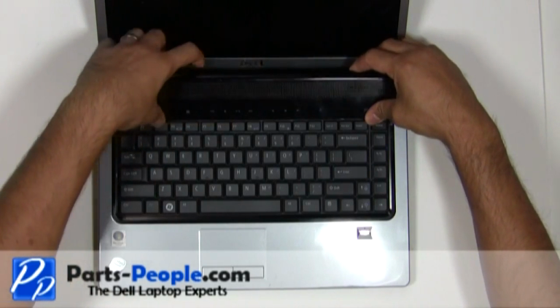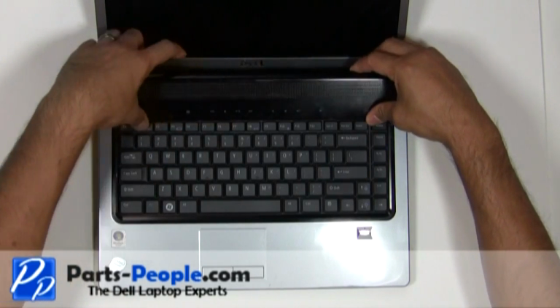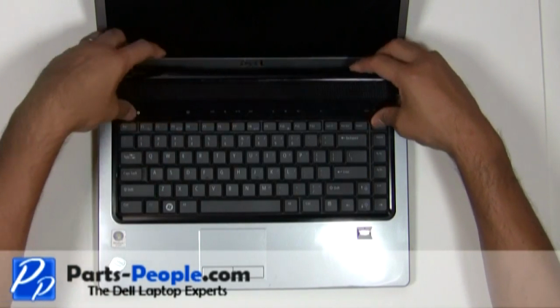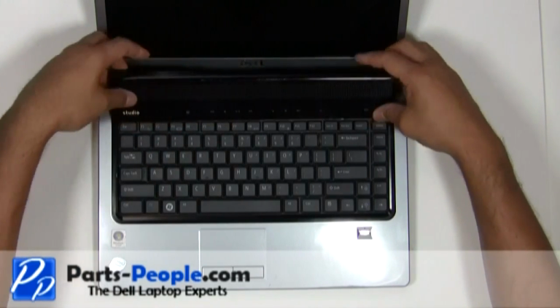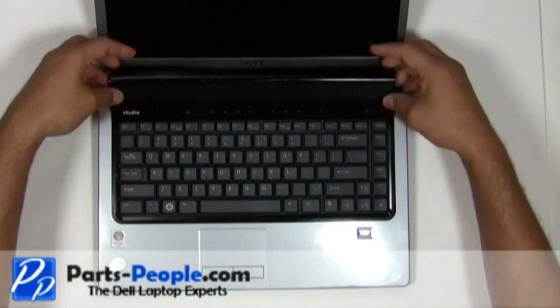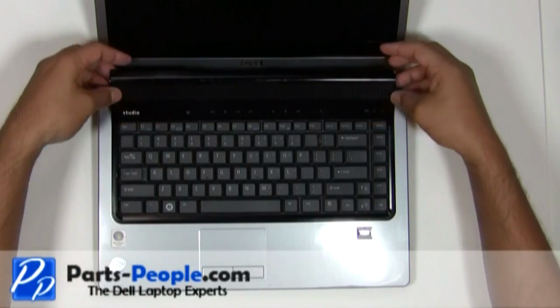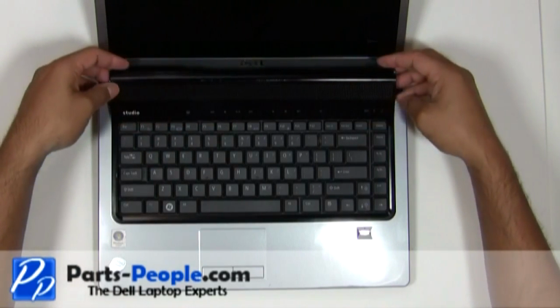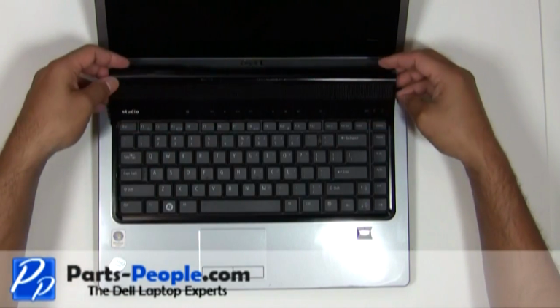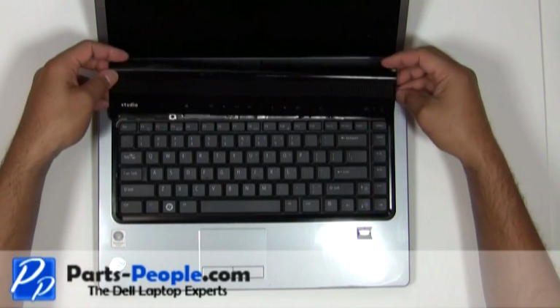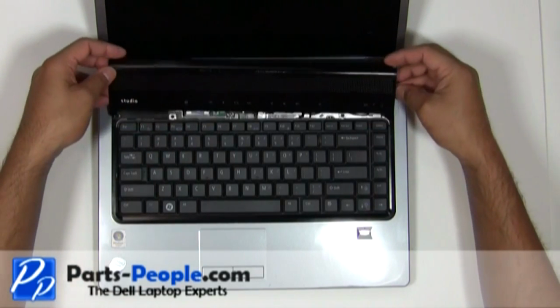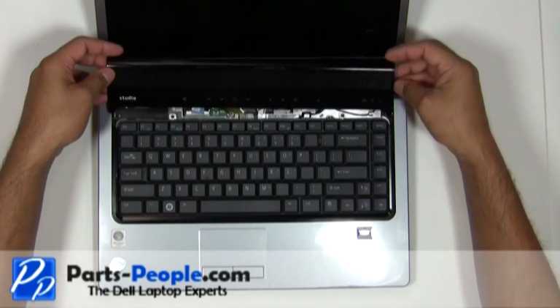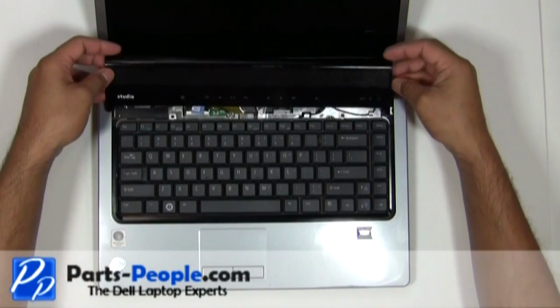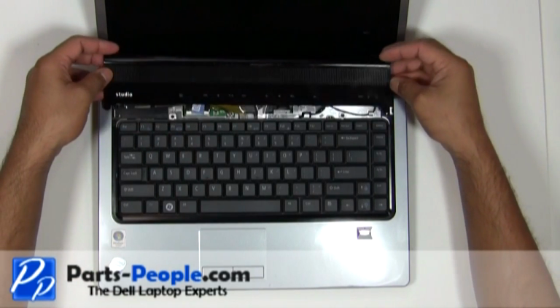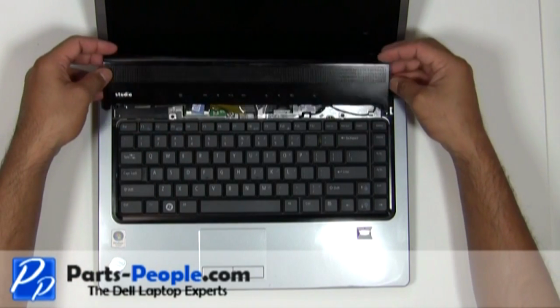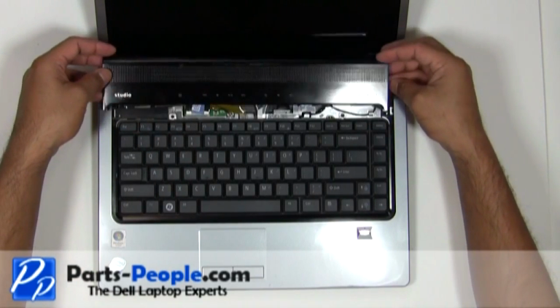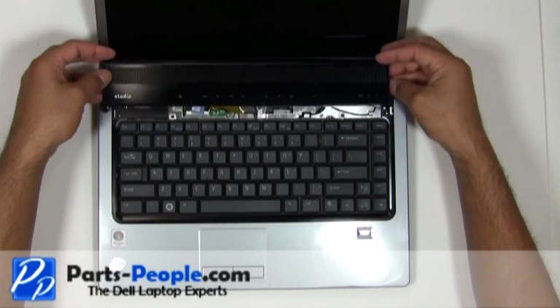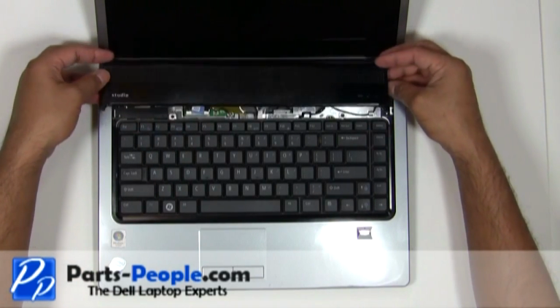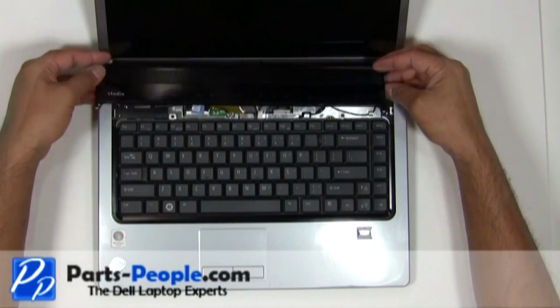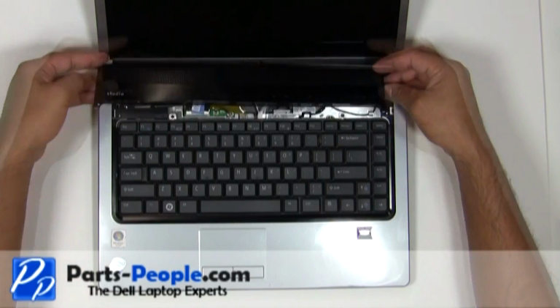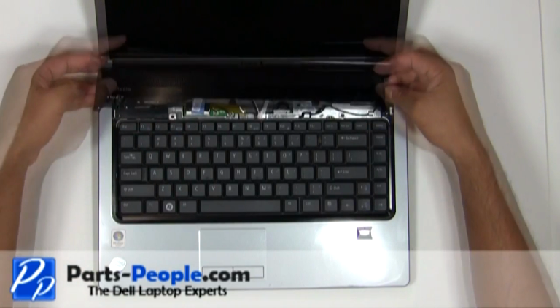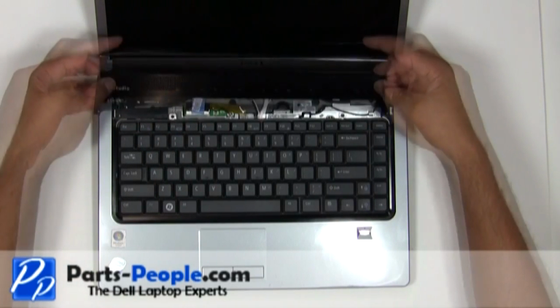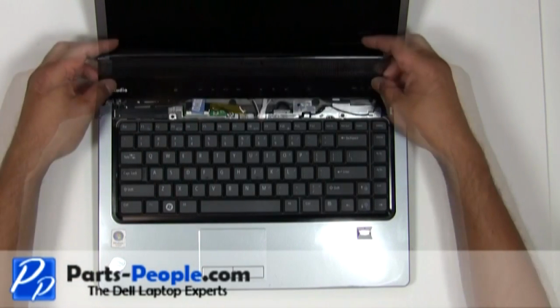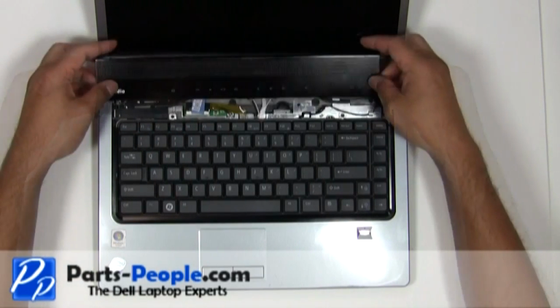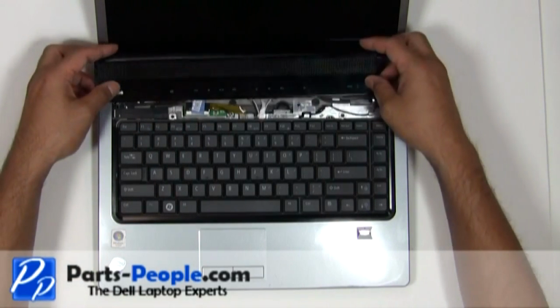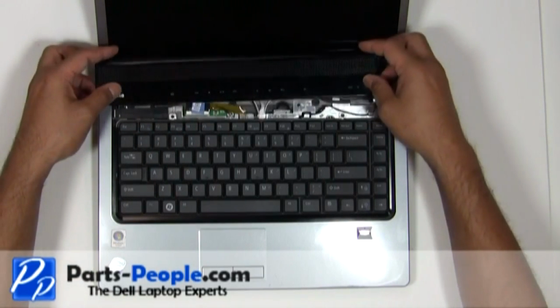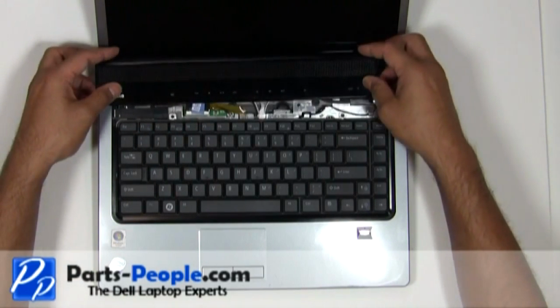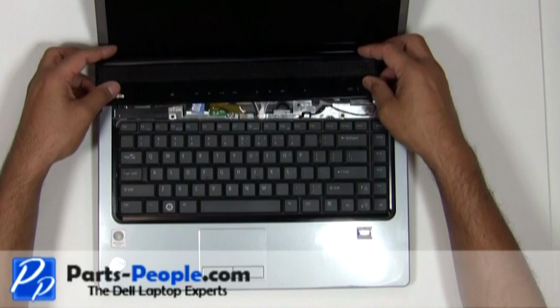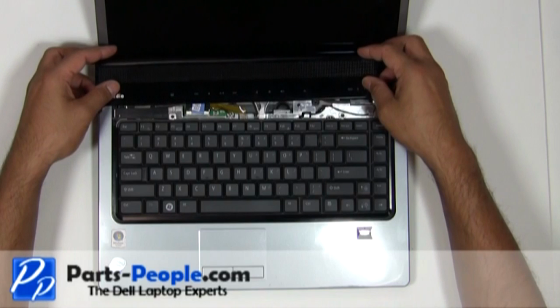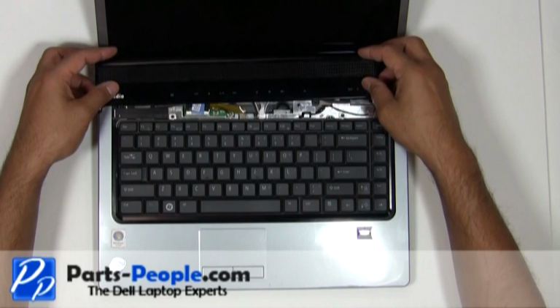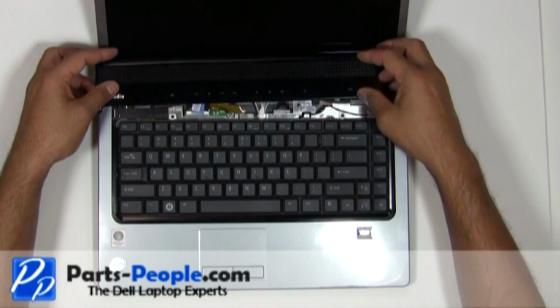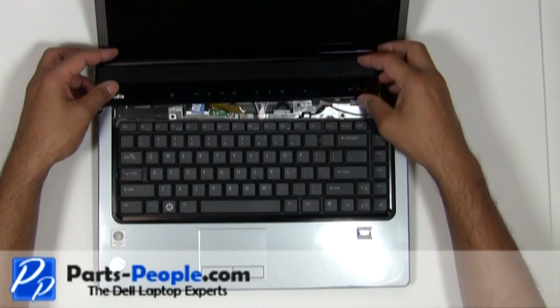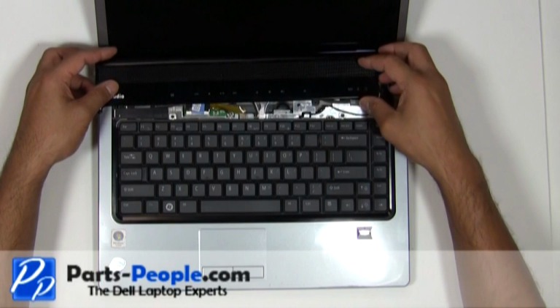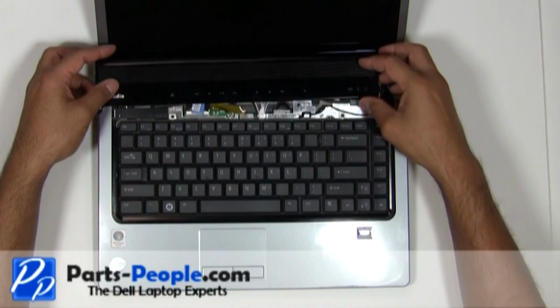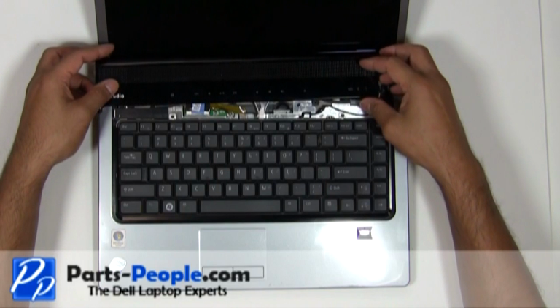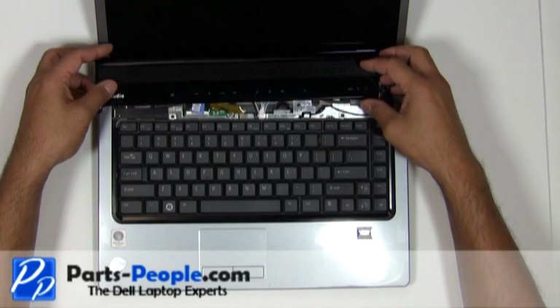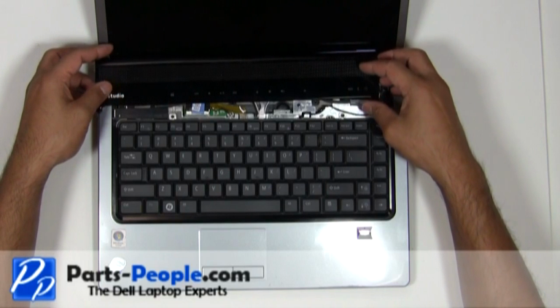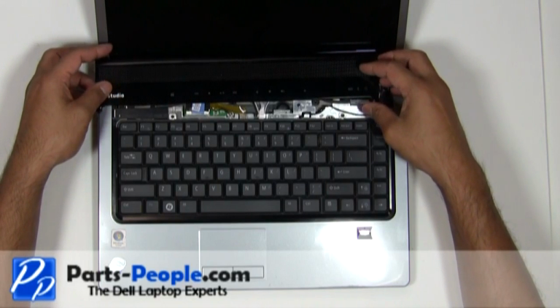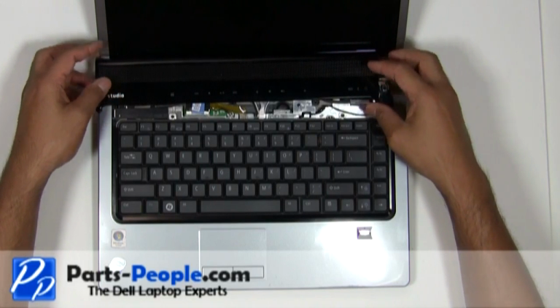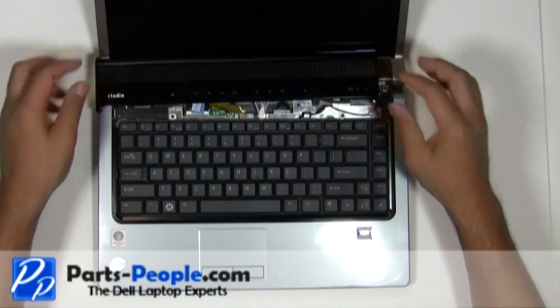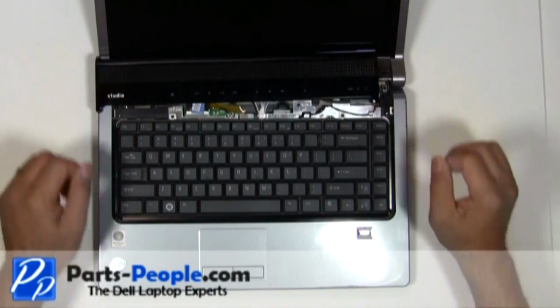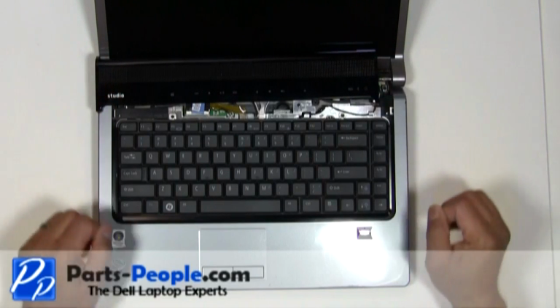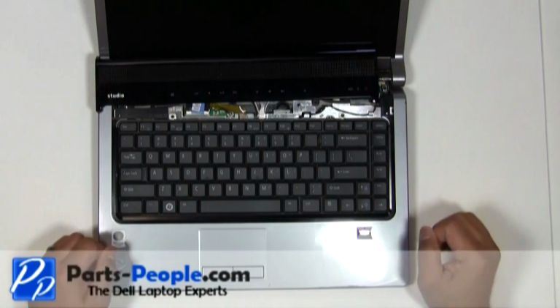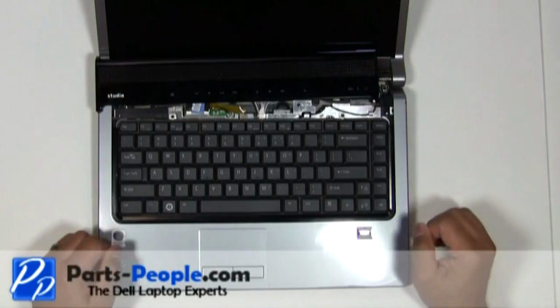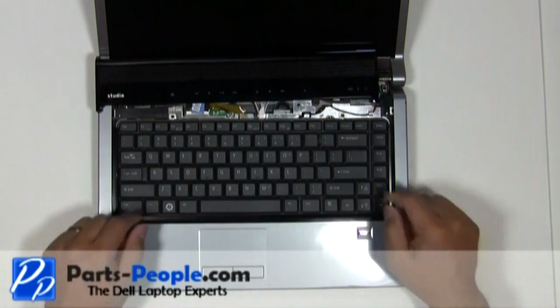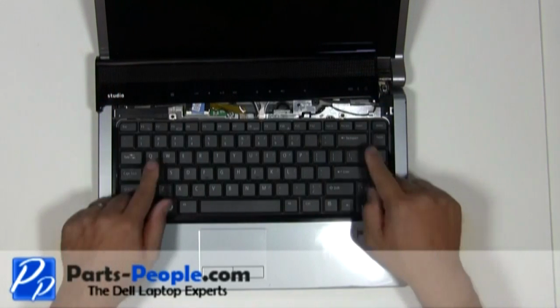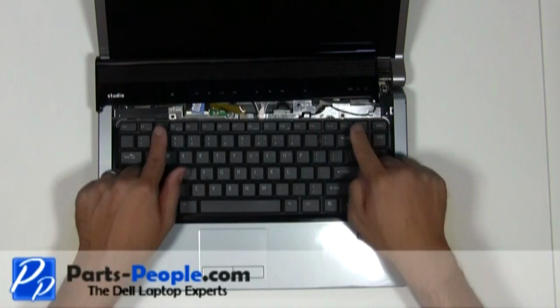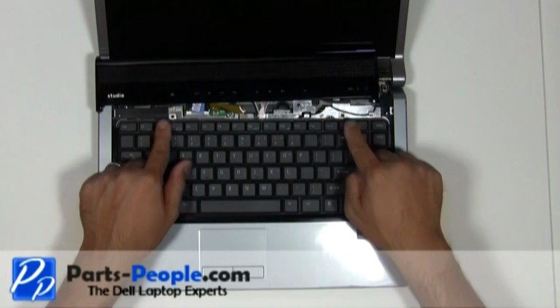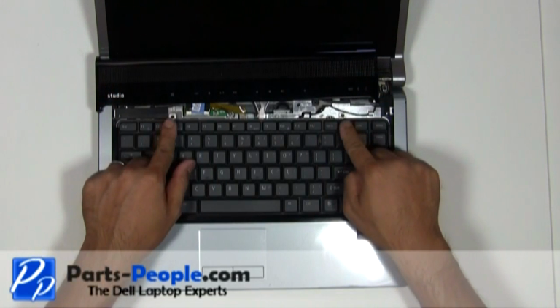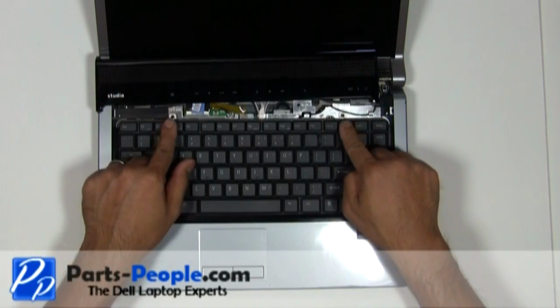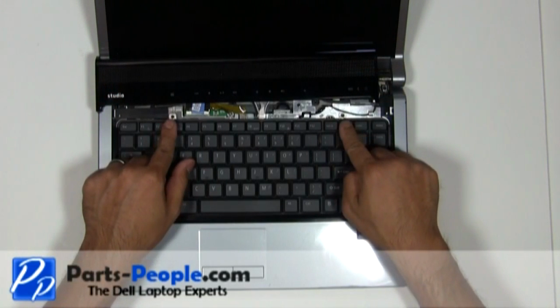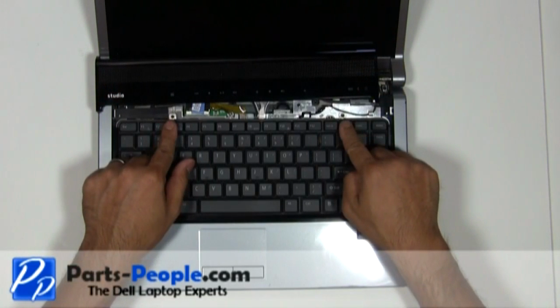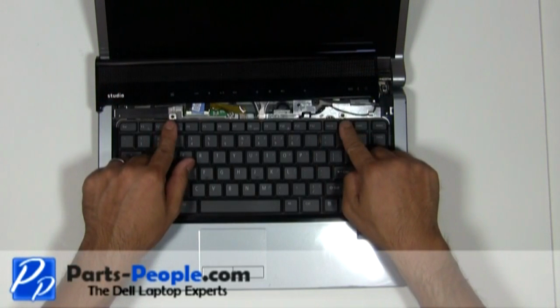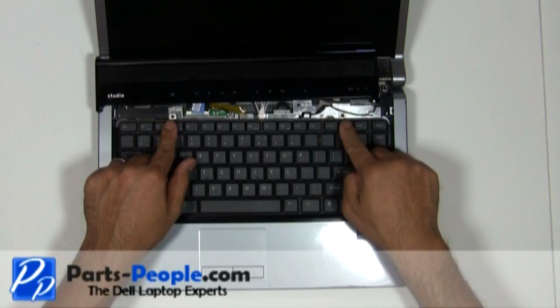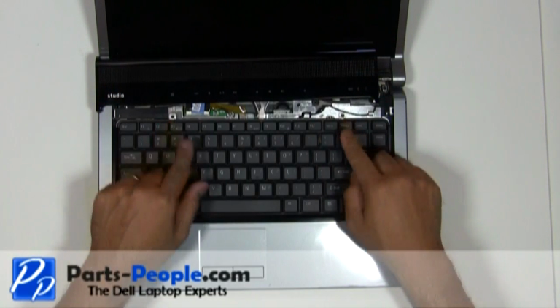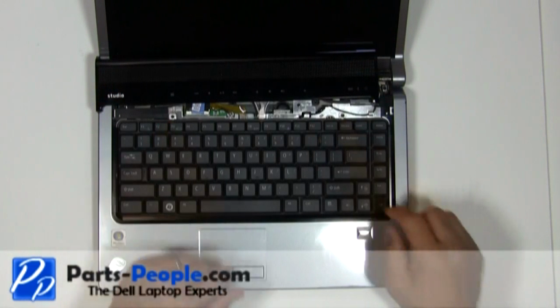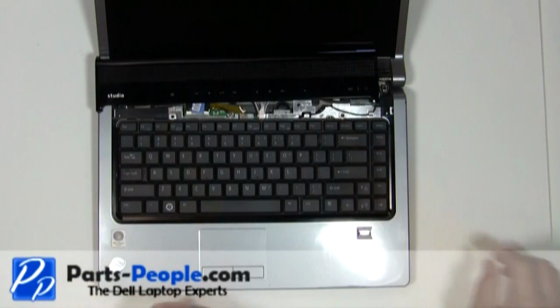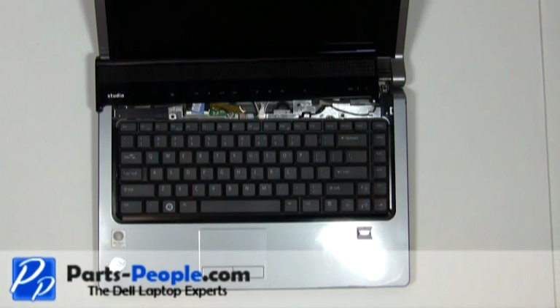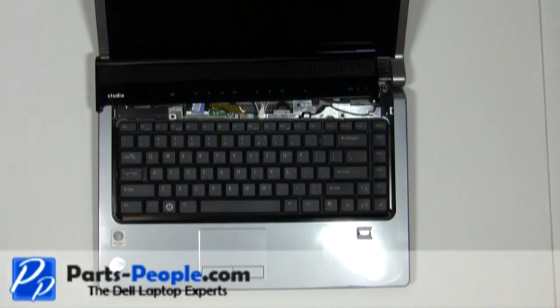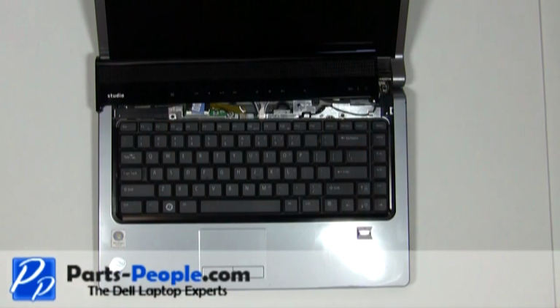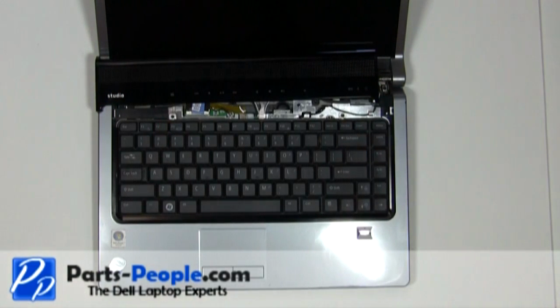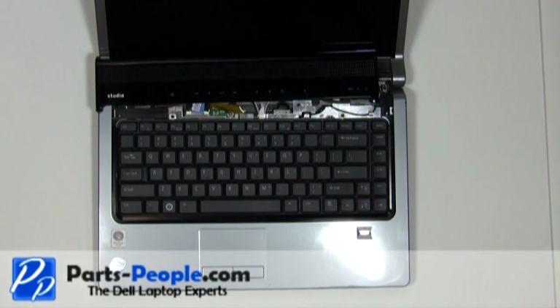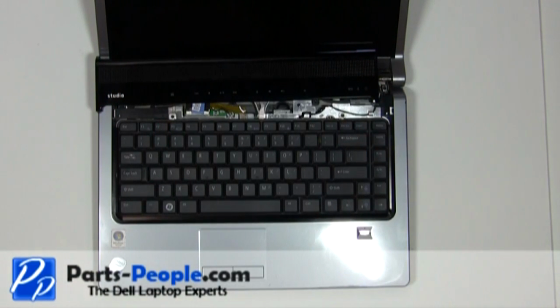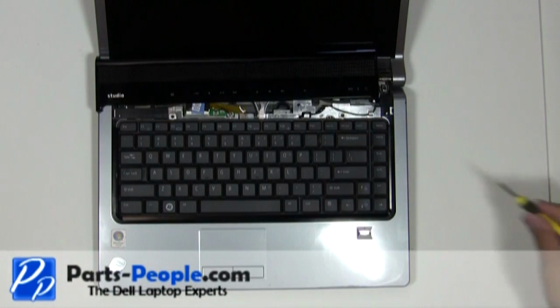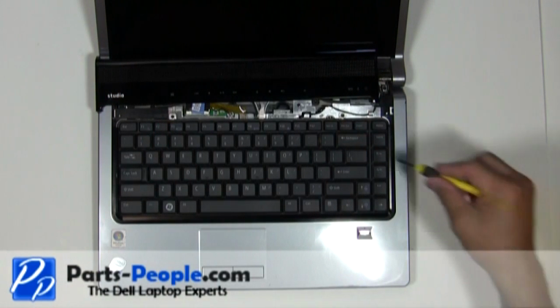Be careful lifting the cover up, as the media cable is still attached to the motherboard. Unscrew the two screws holding the keyboard to the base assembly.